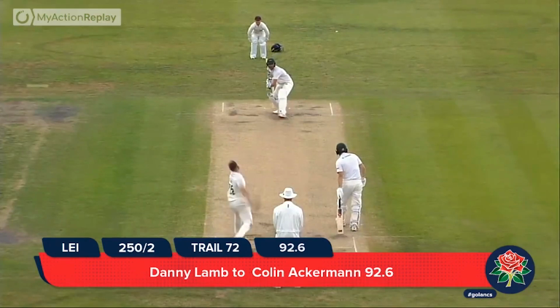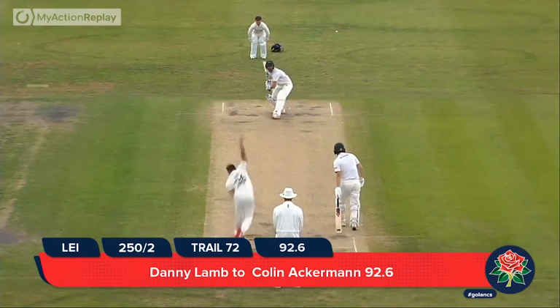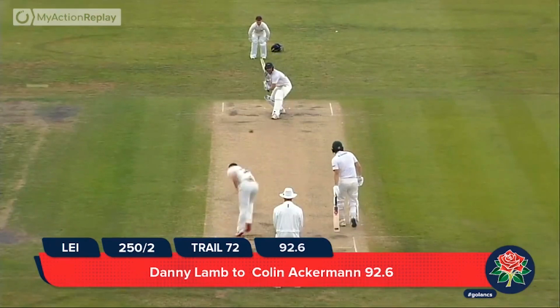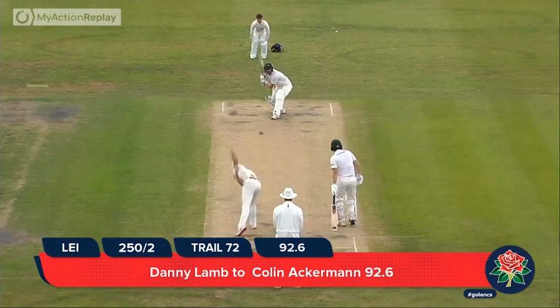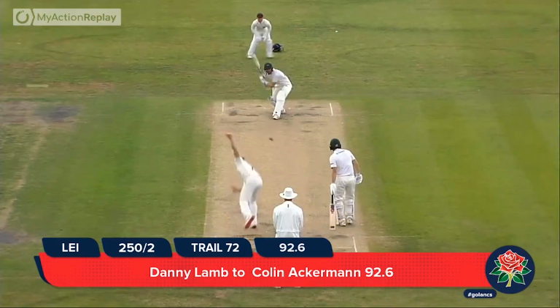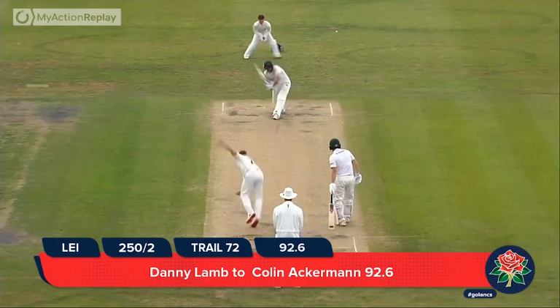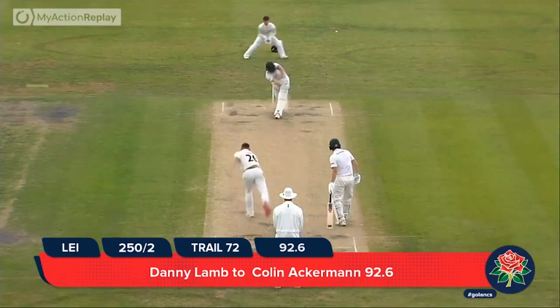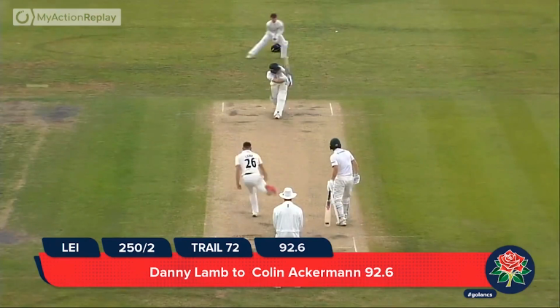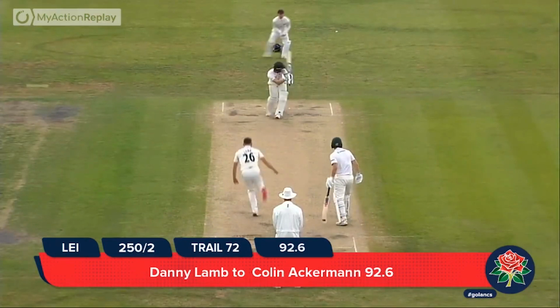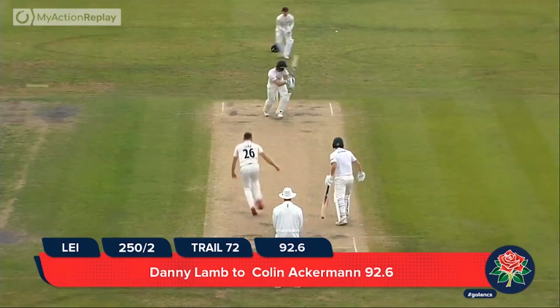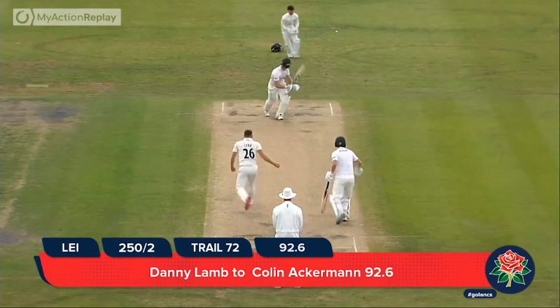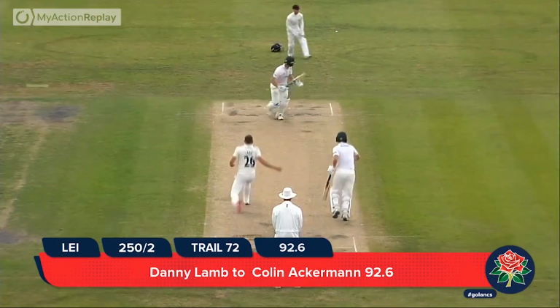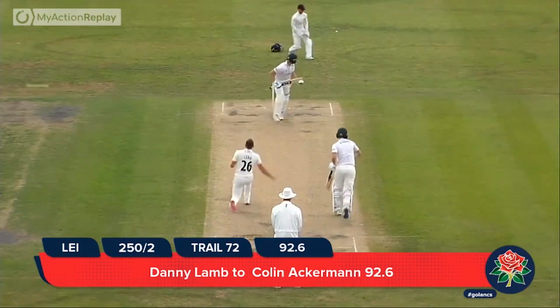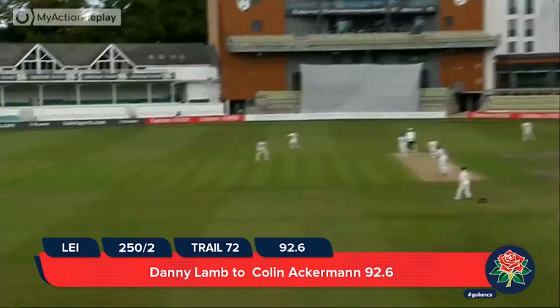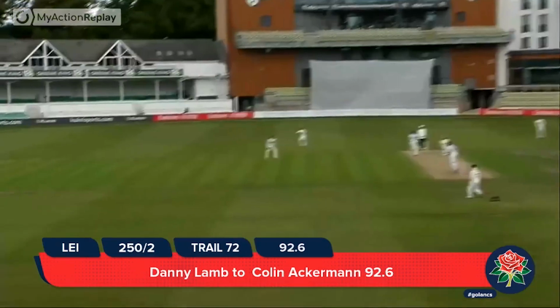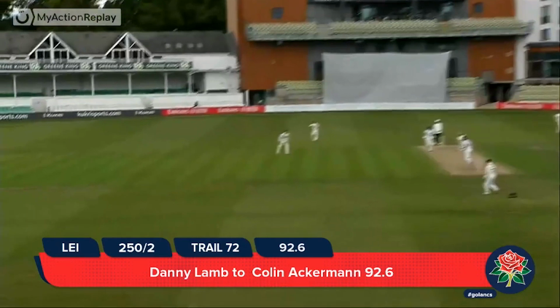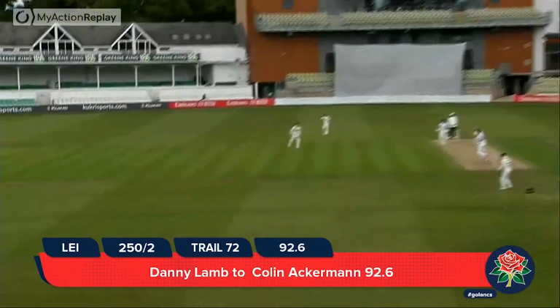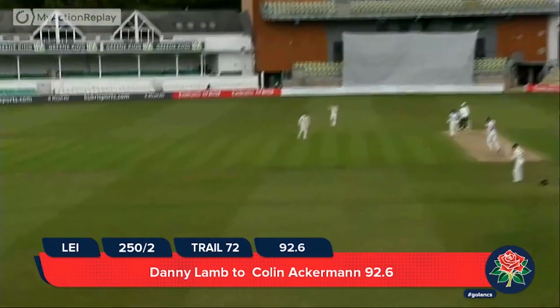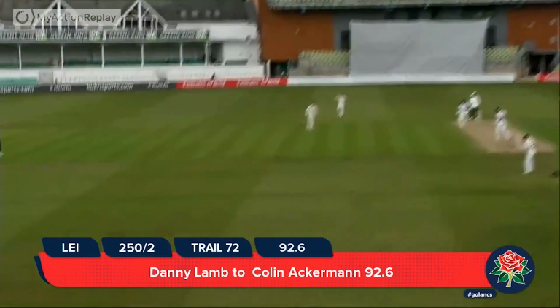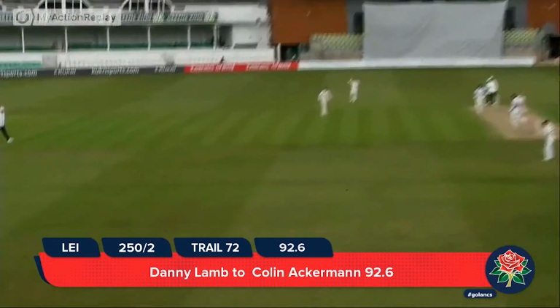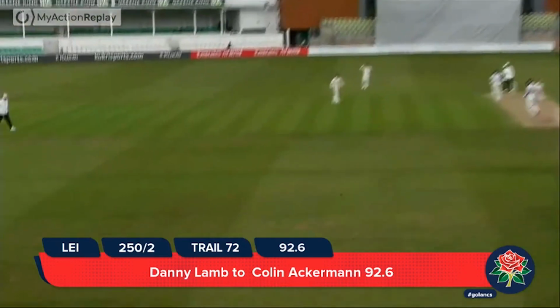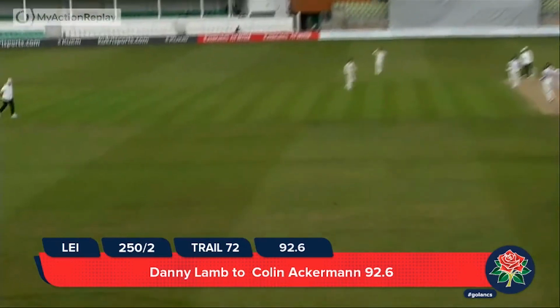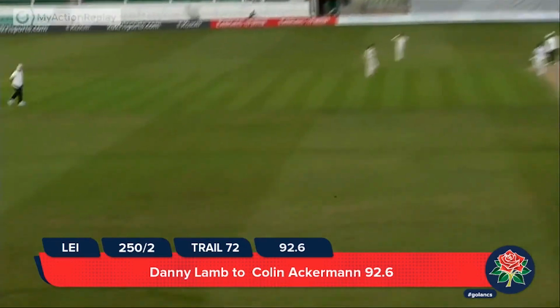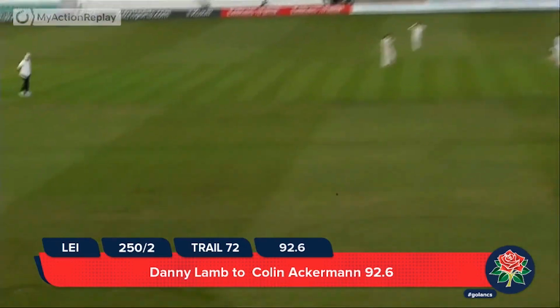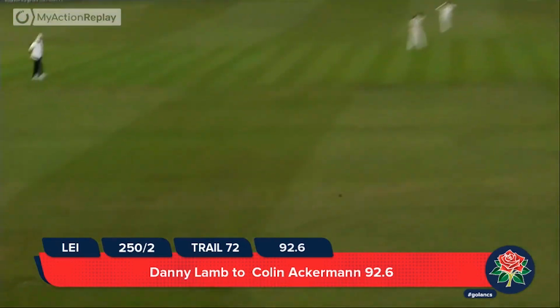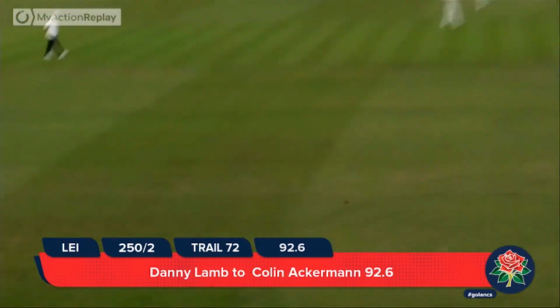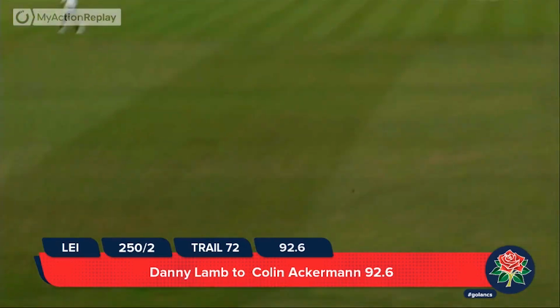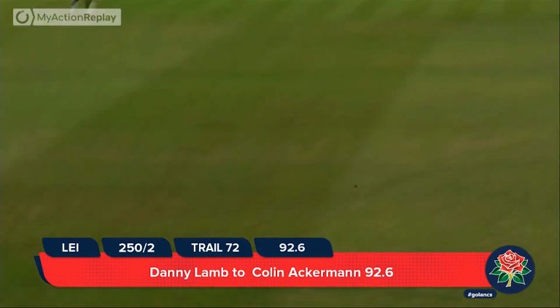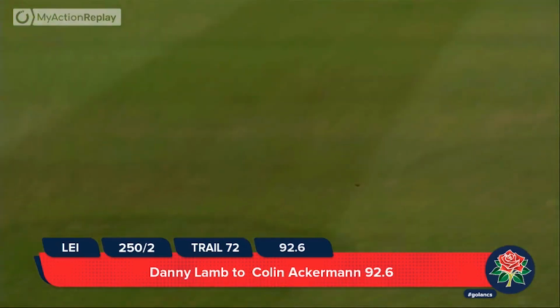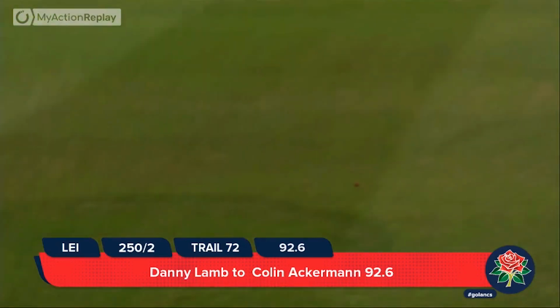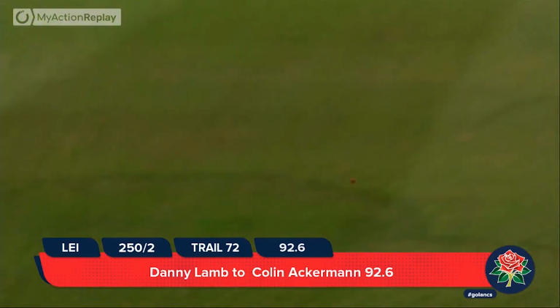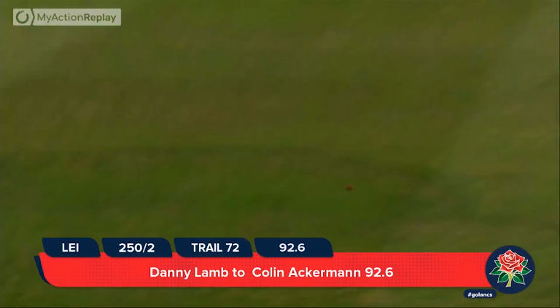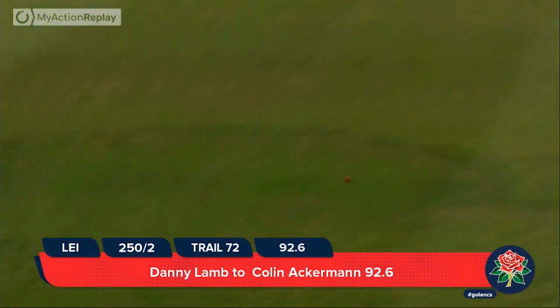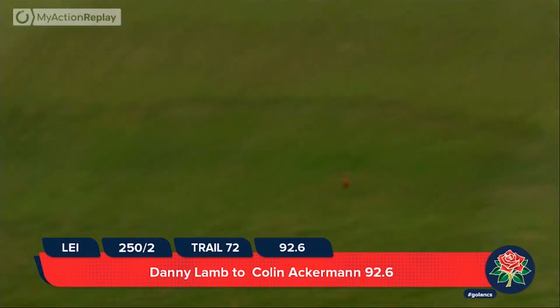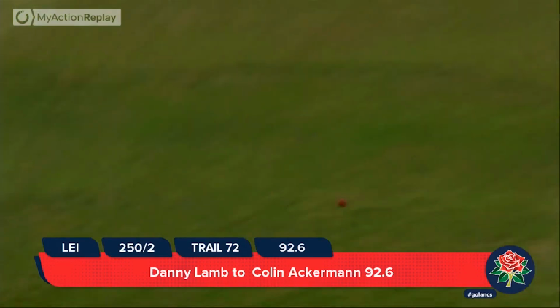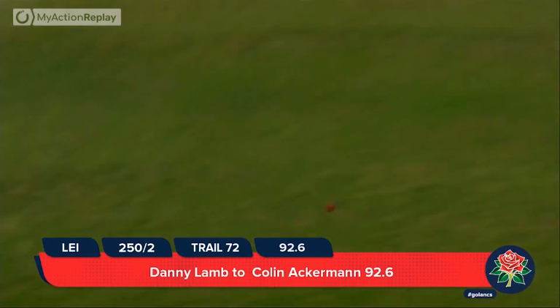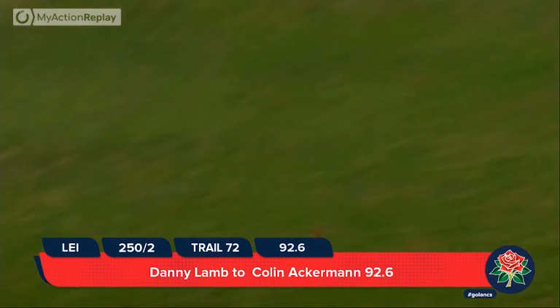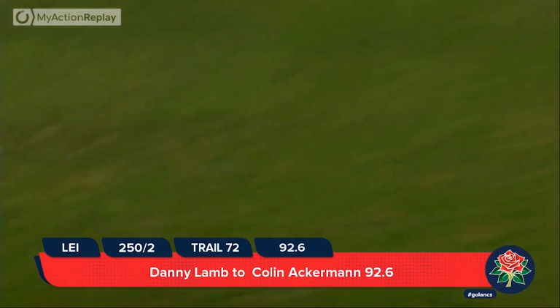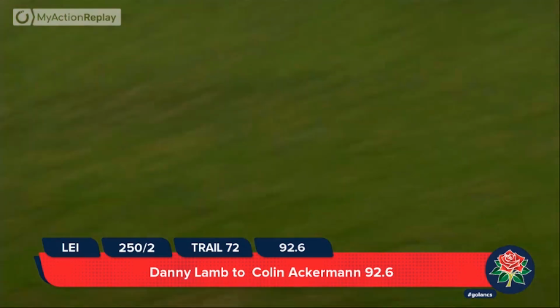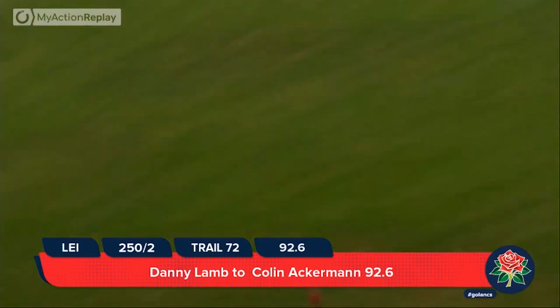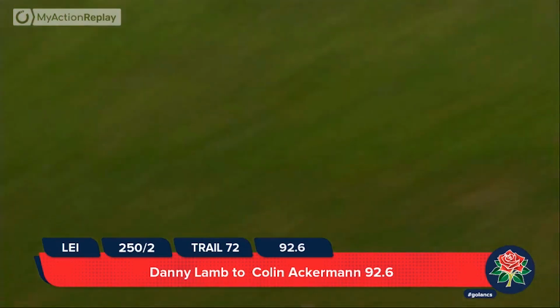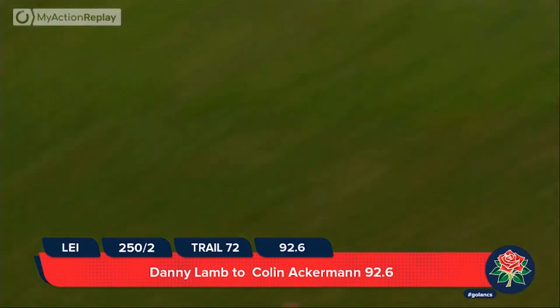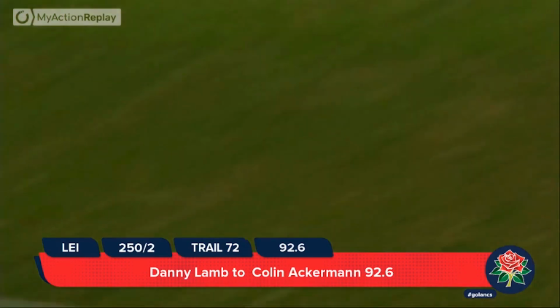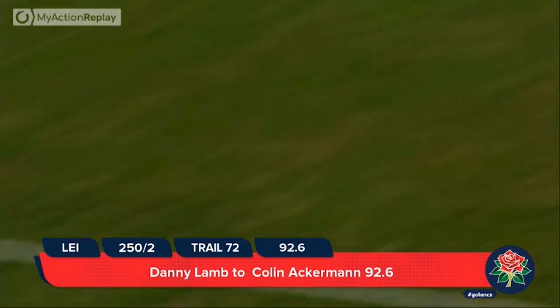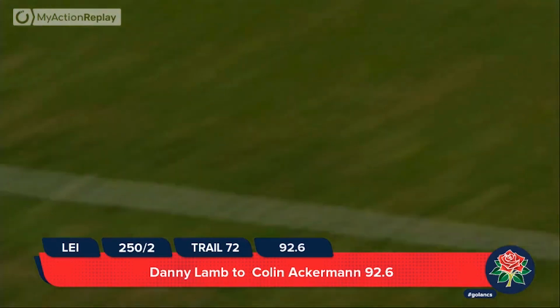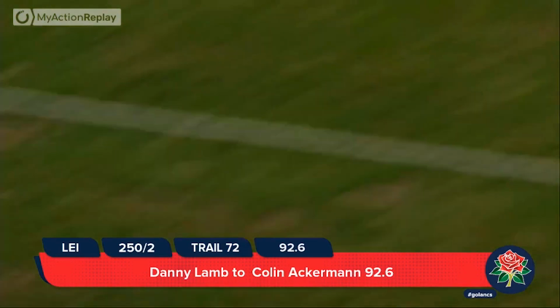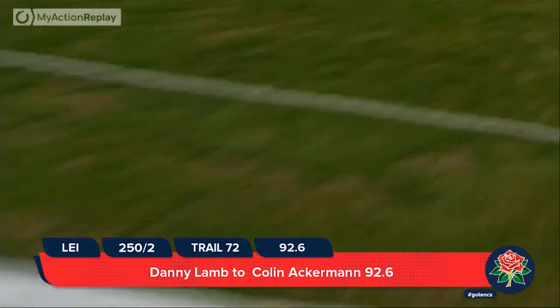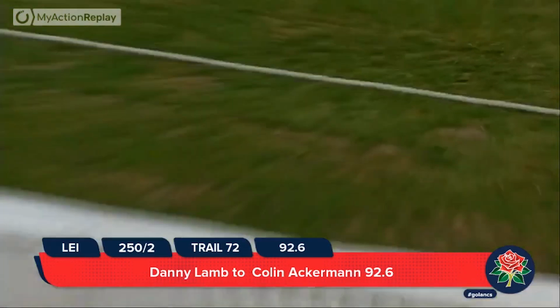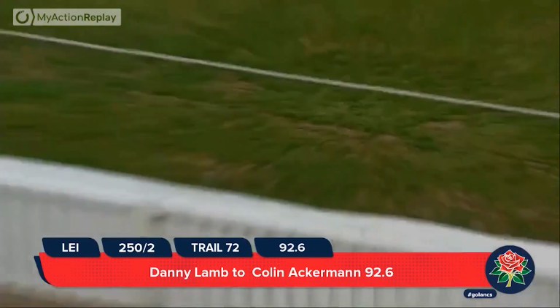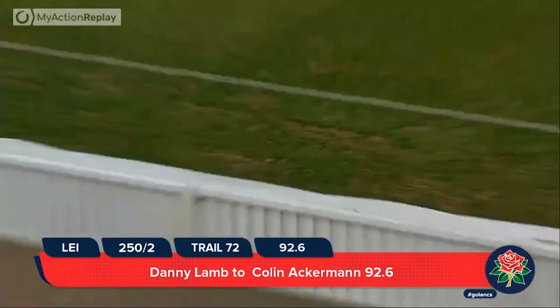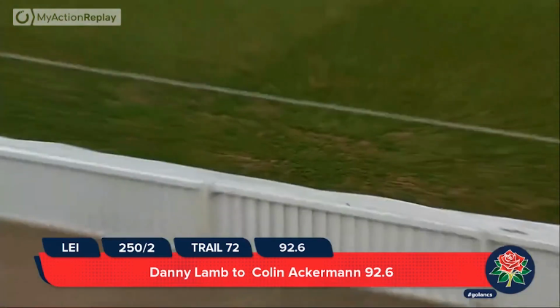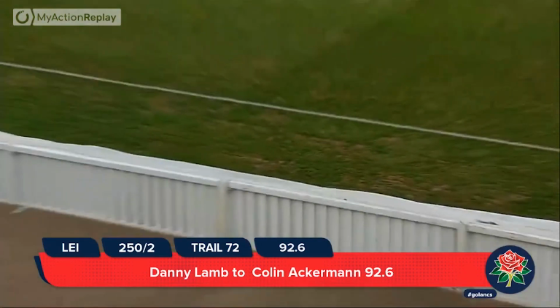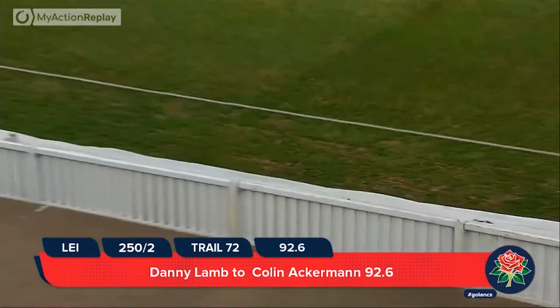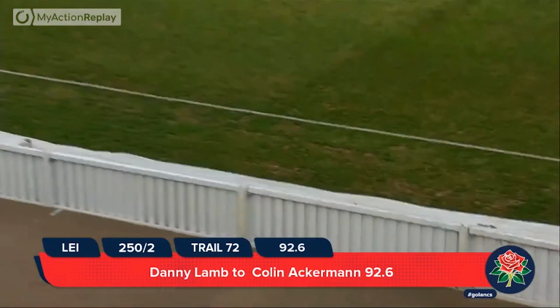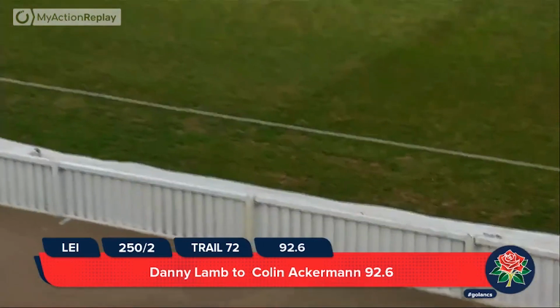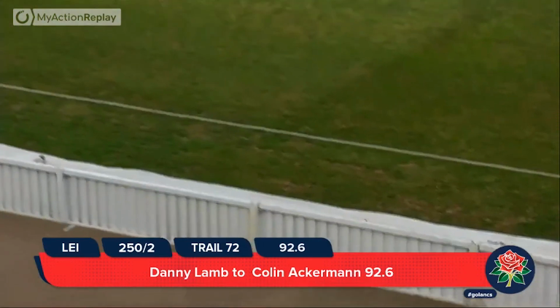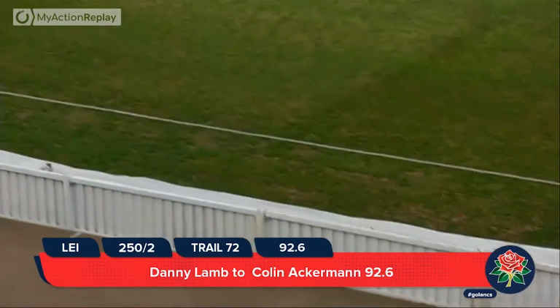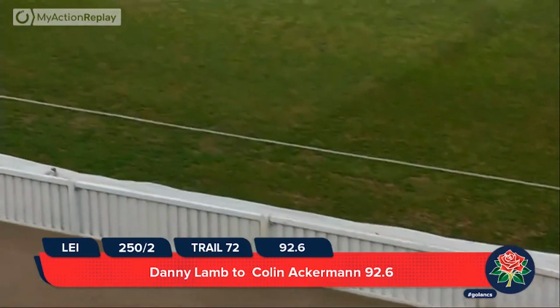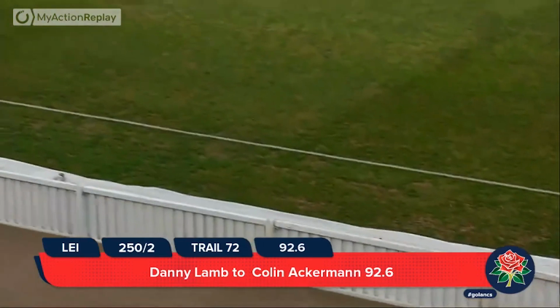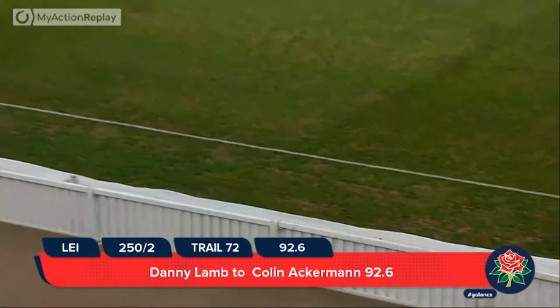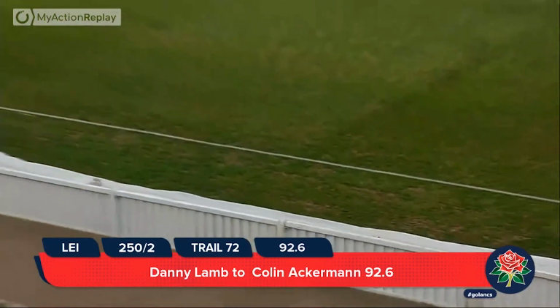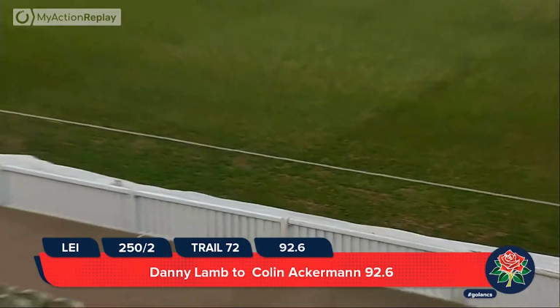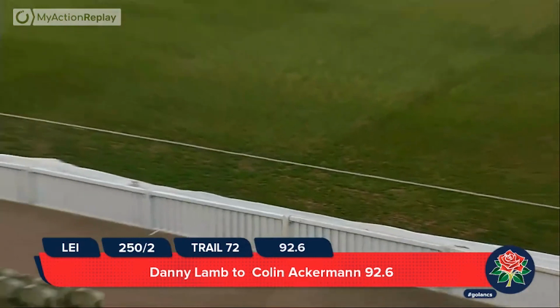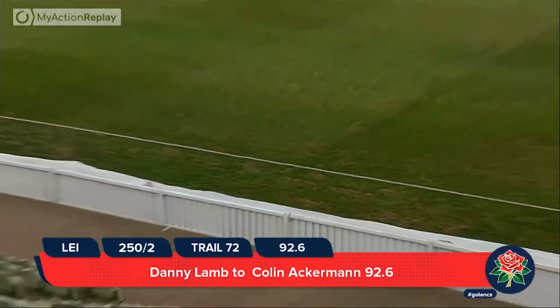Lamb to Ackermann, clipped down towards fine leg, and on this occasion he's got four. He's tried that a couple of times.